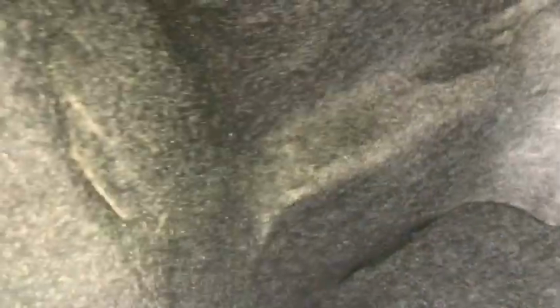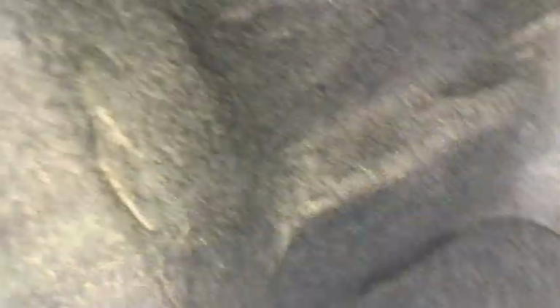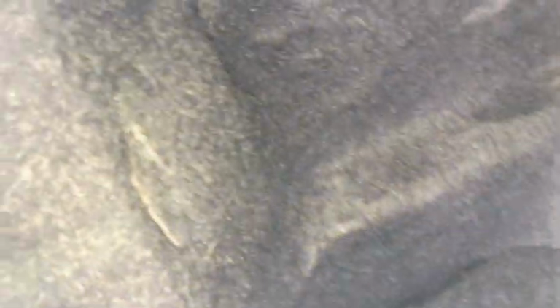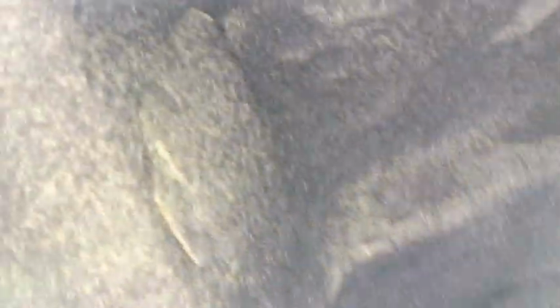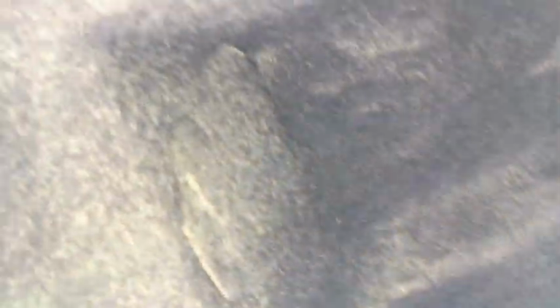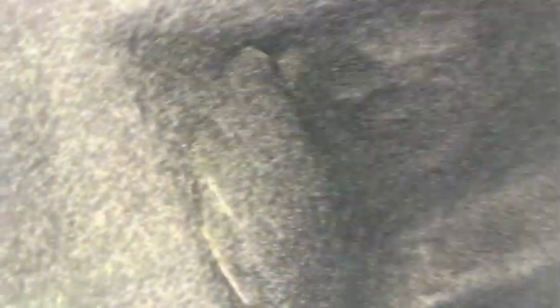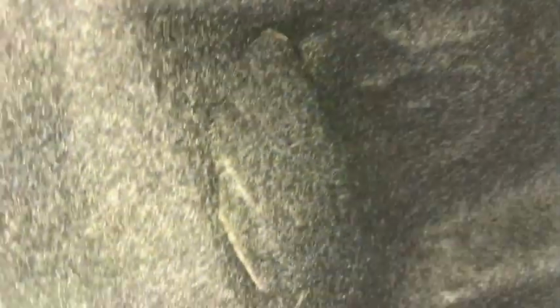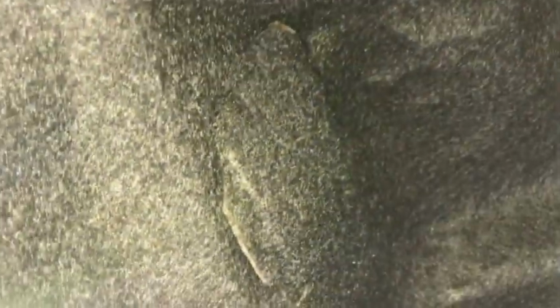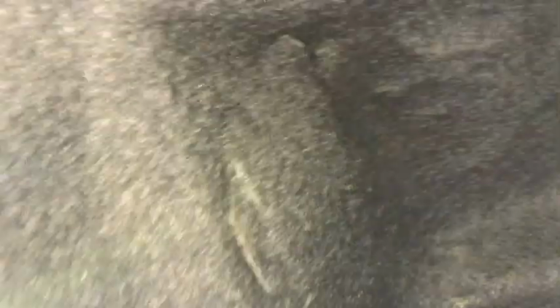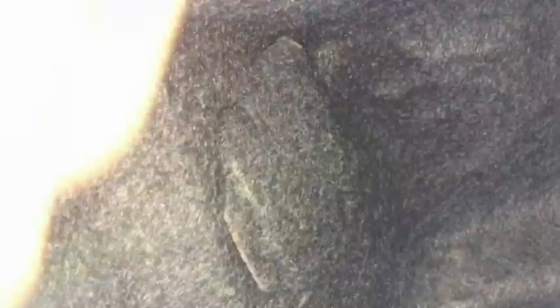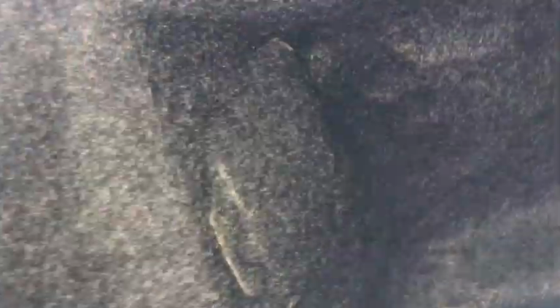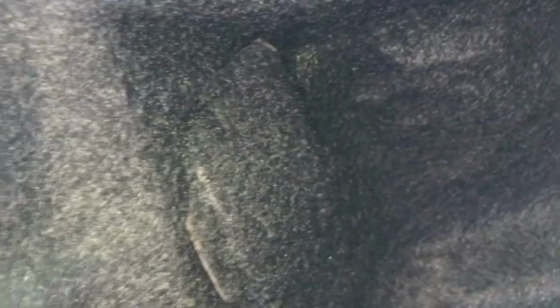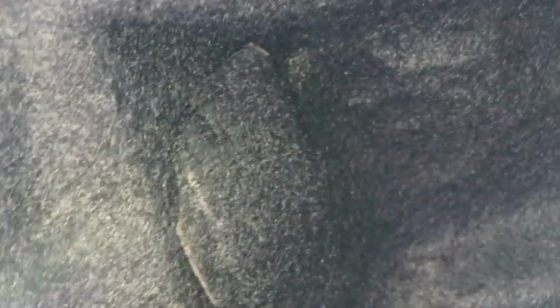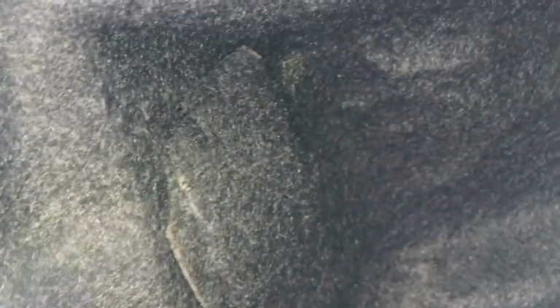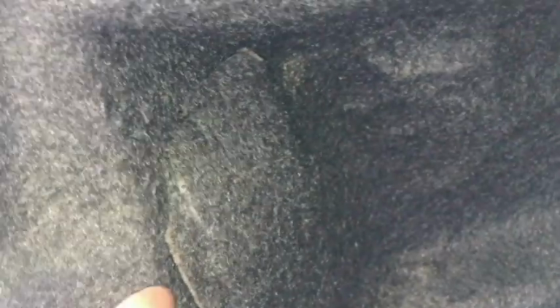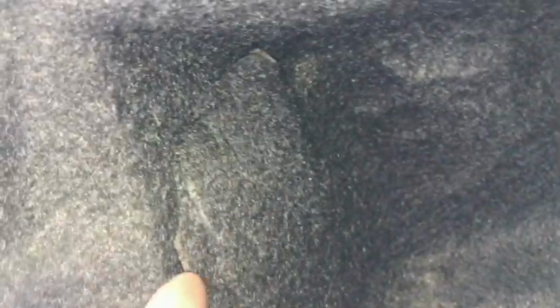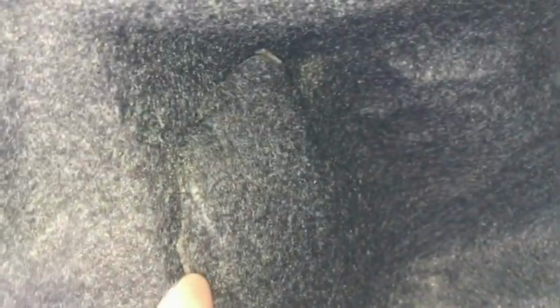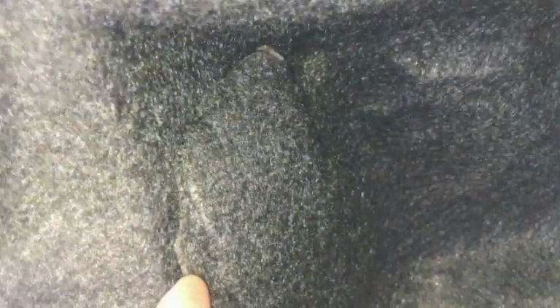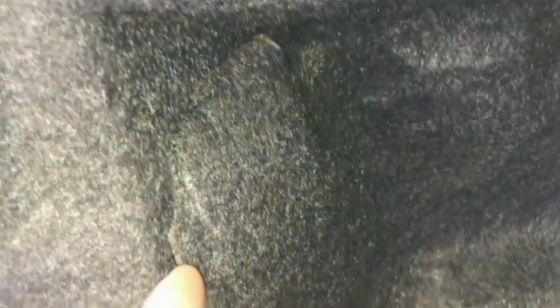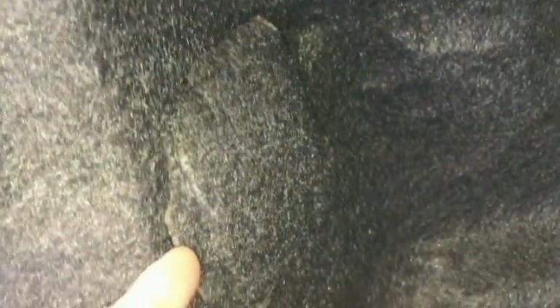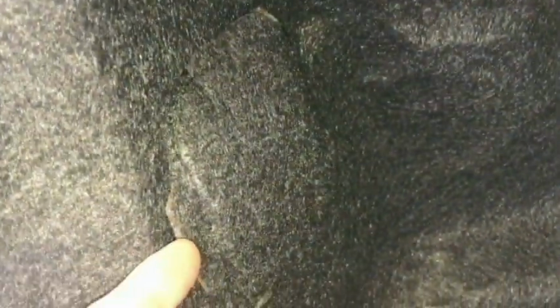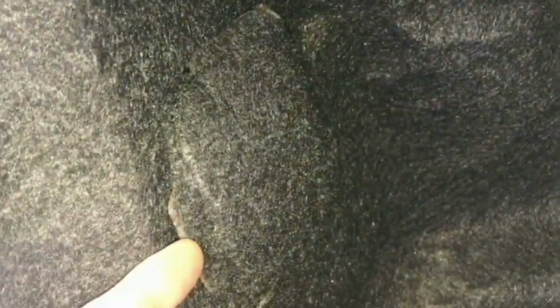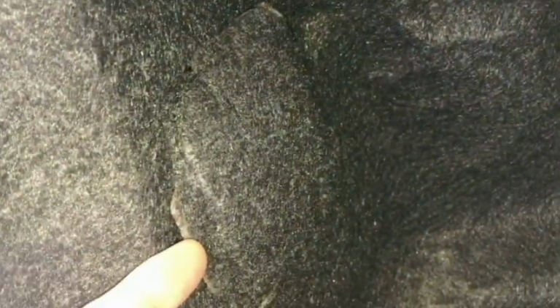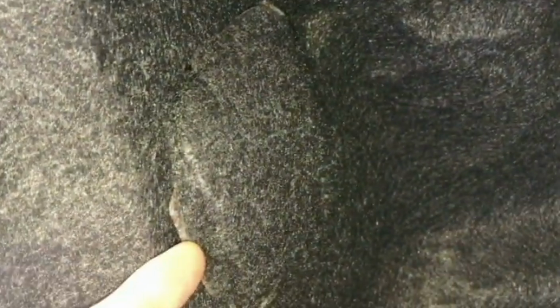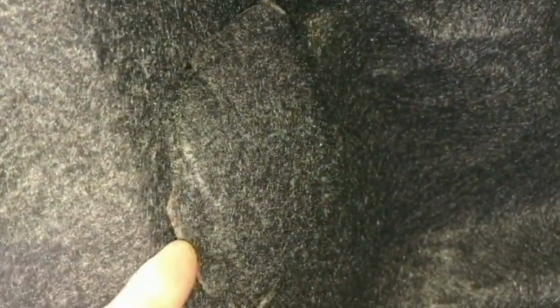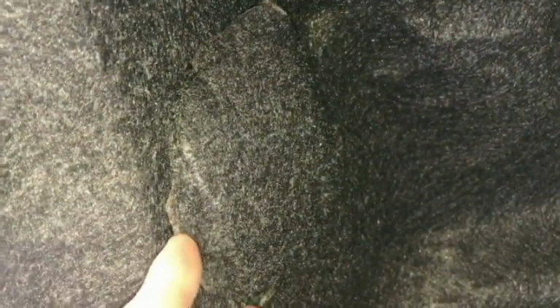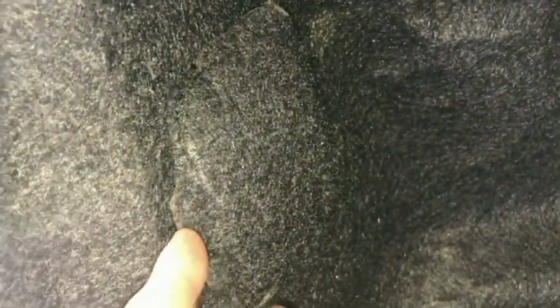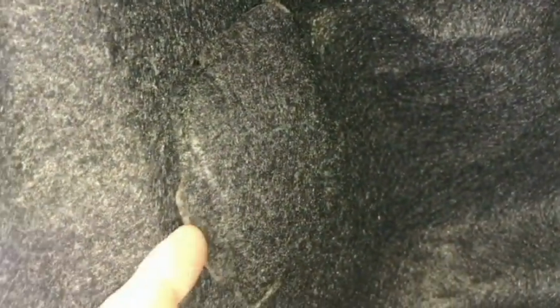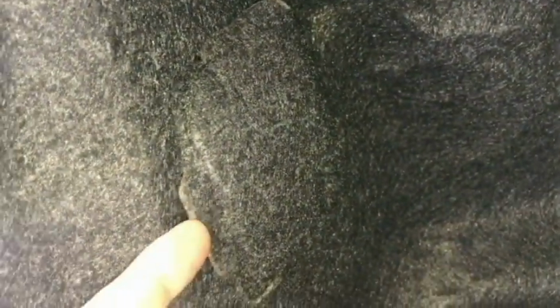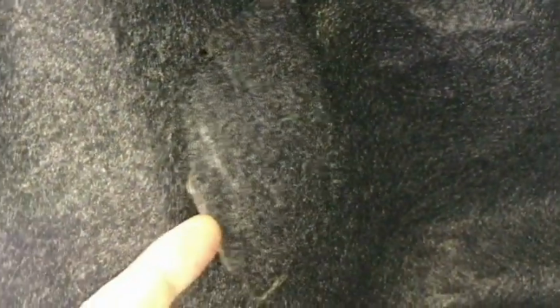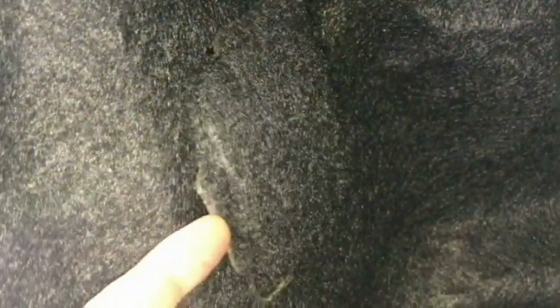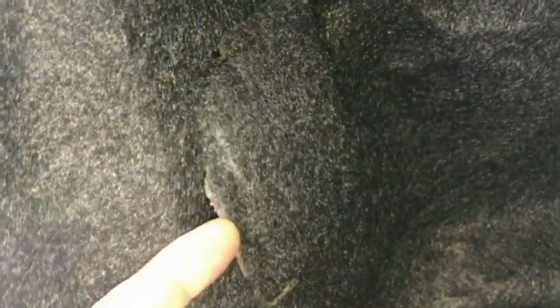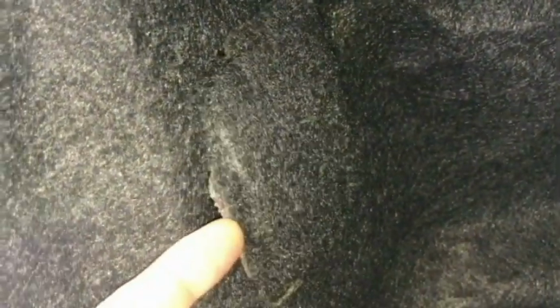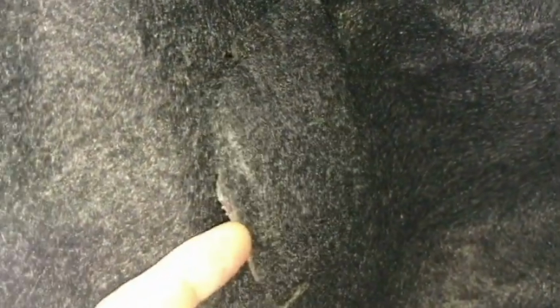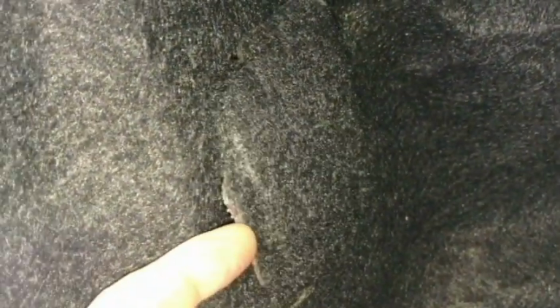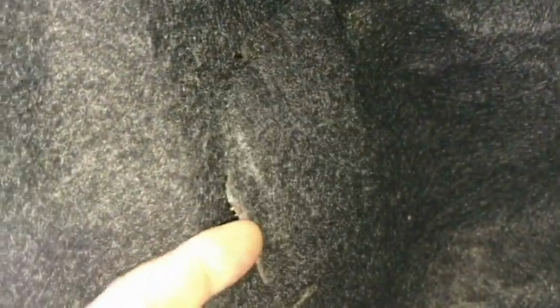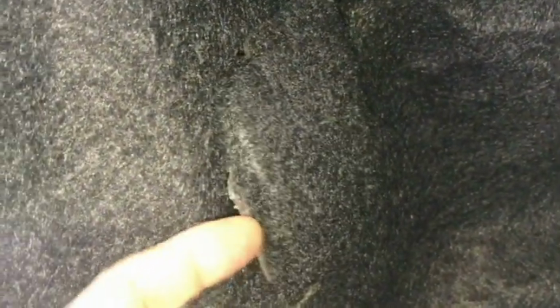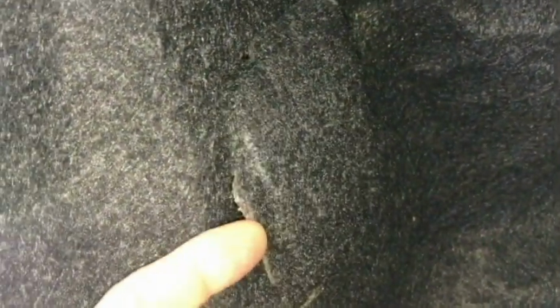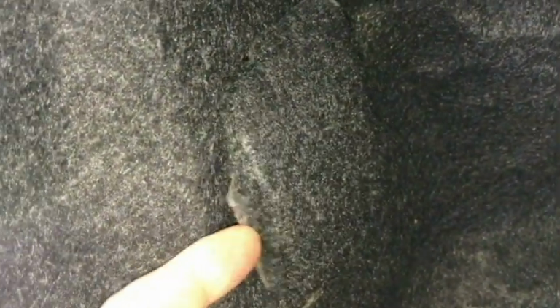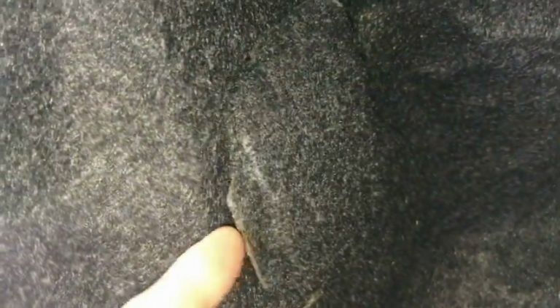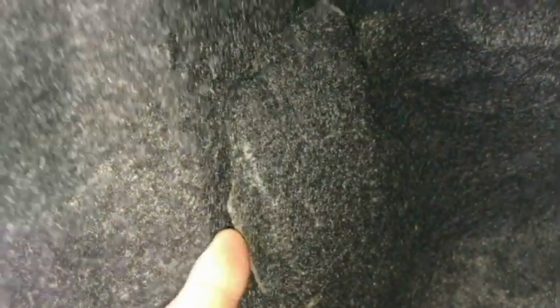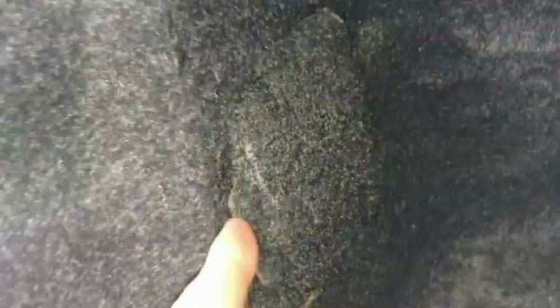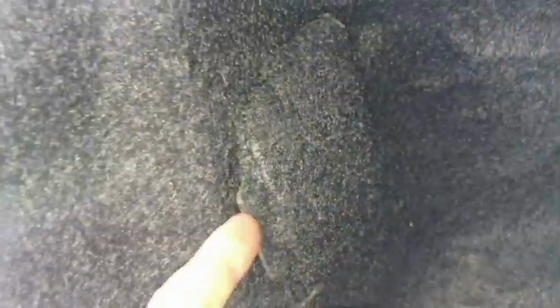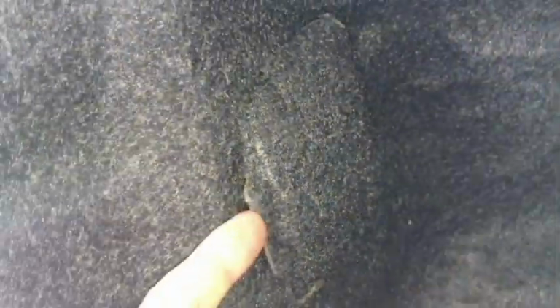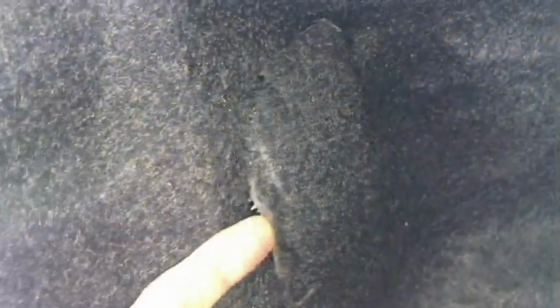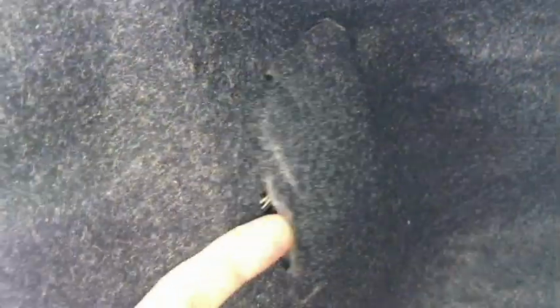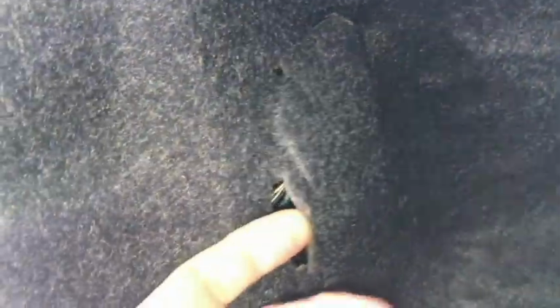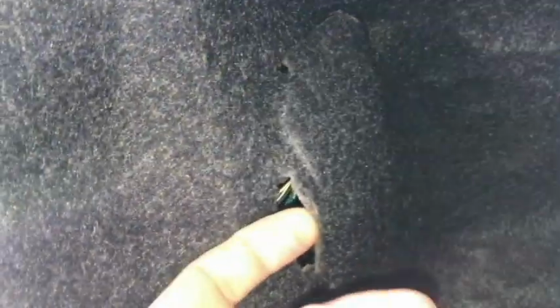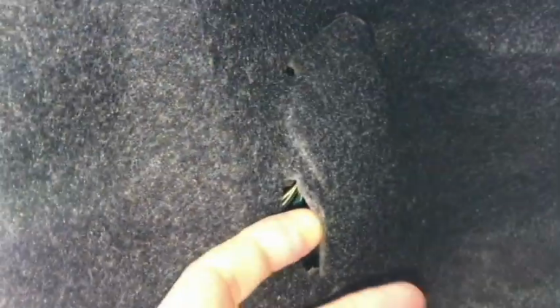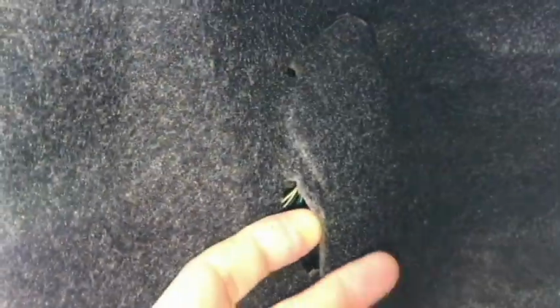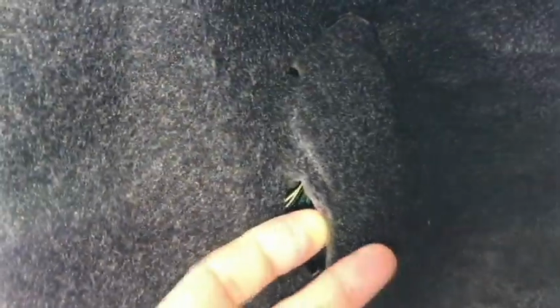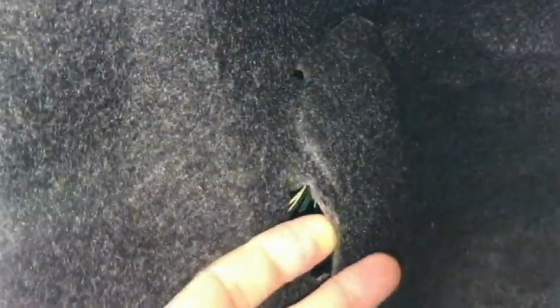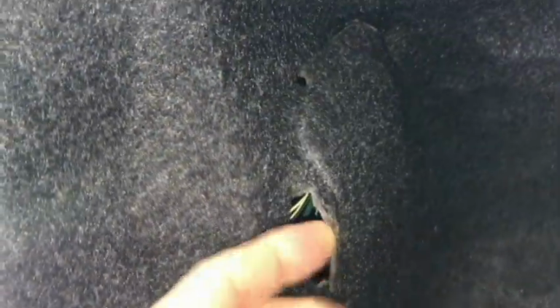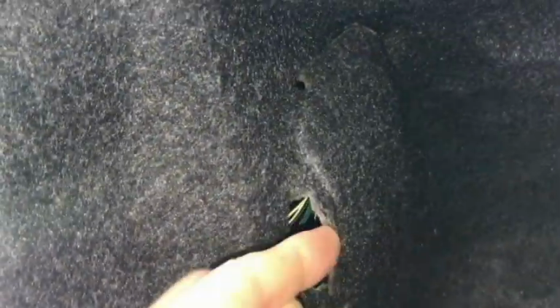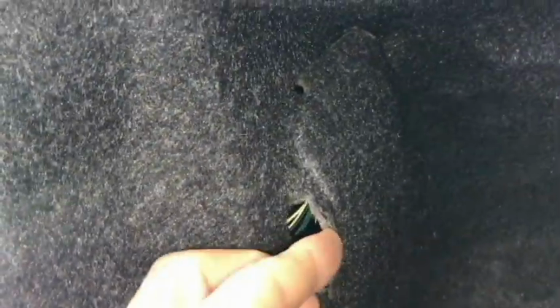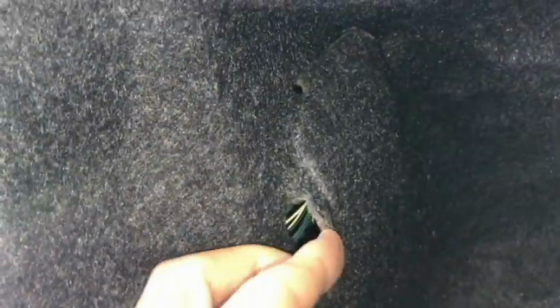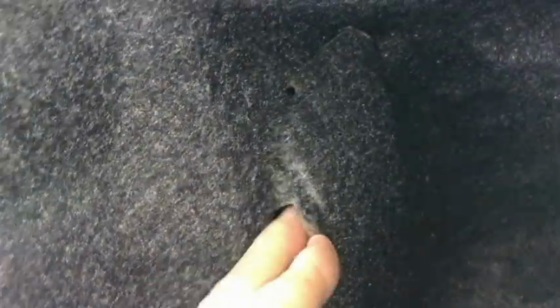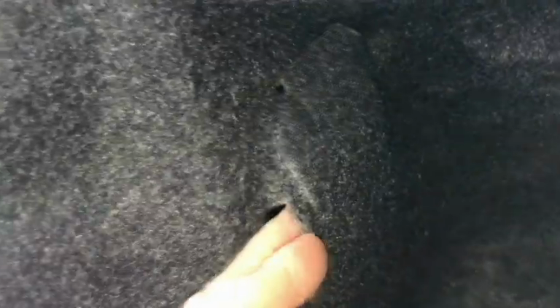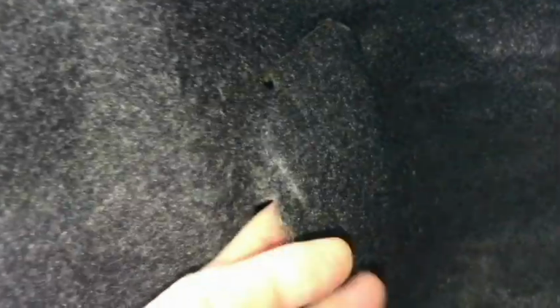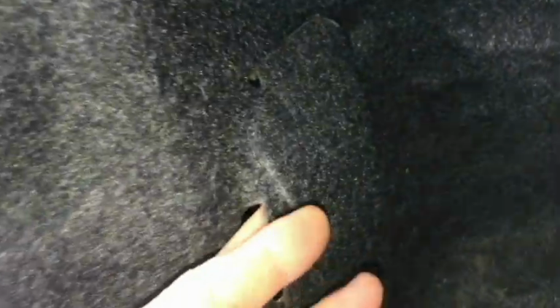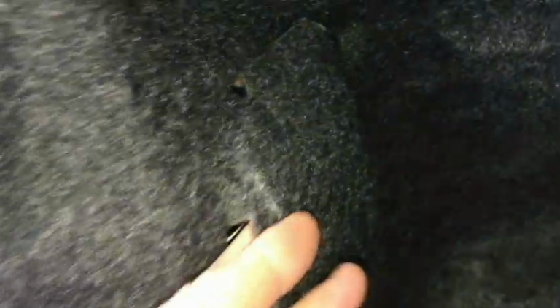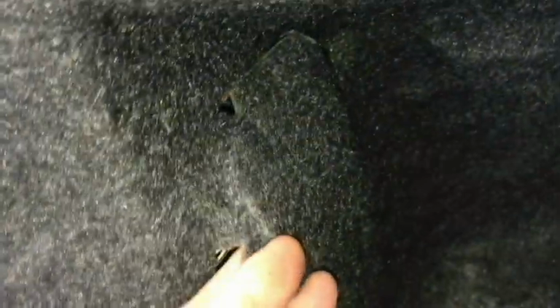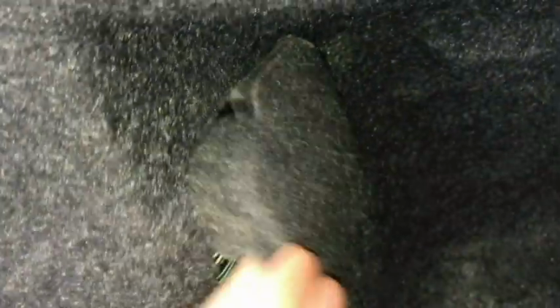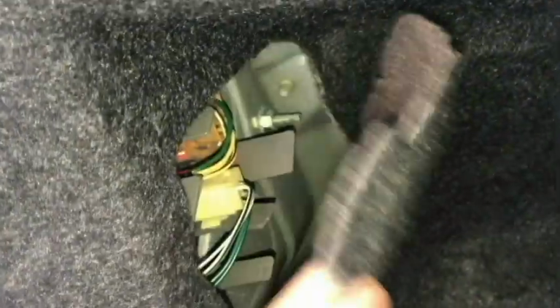The bulb here we're going to be changing is right here underneath this little panel. I'm going to take the cover off here.